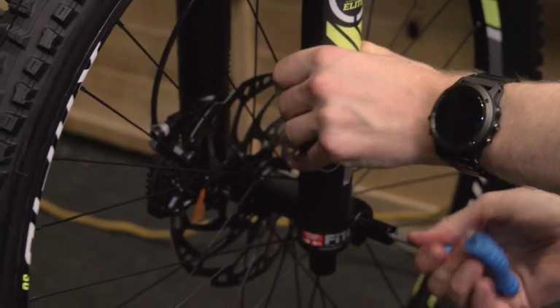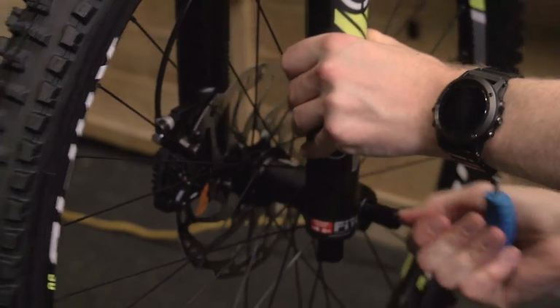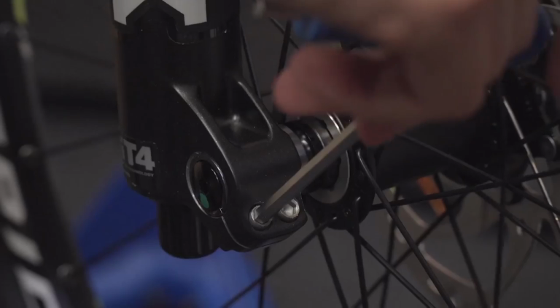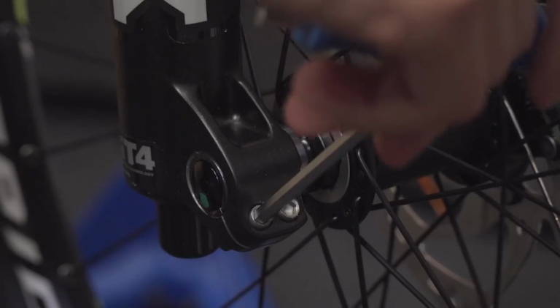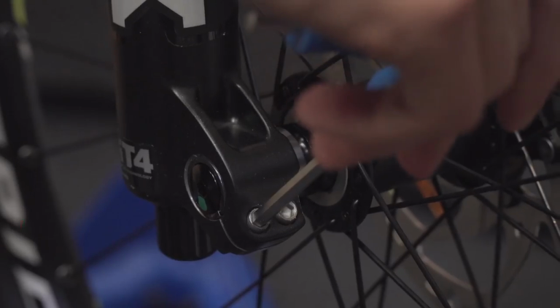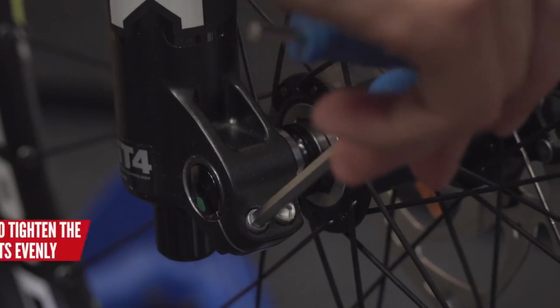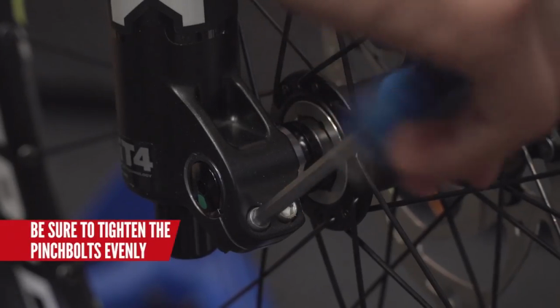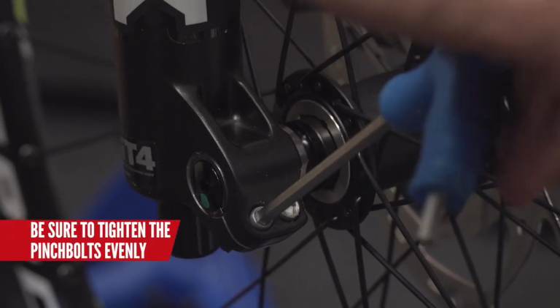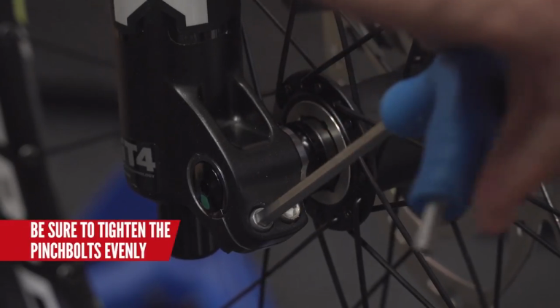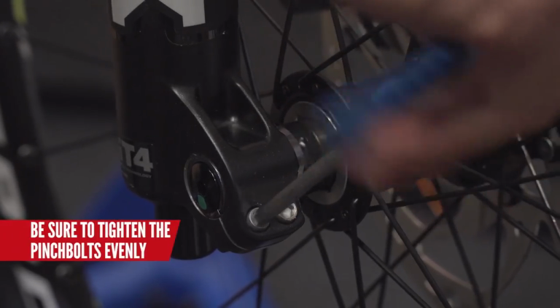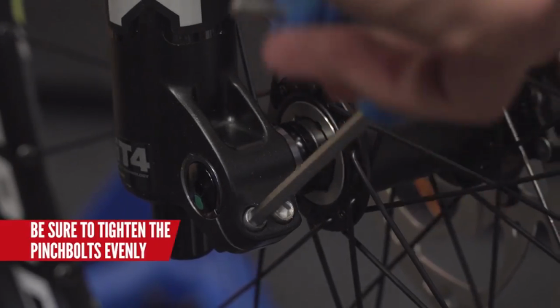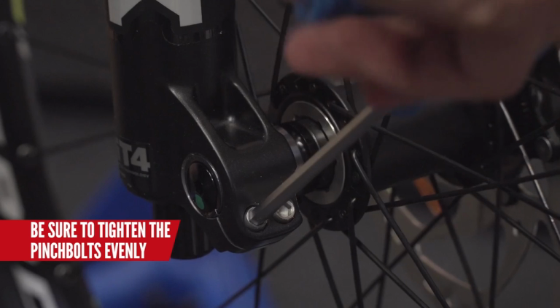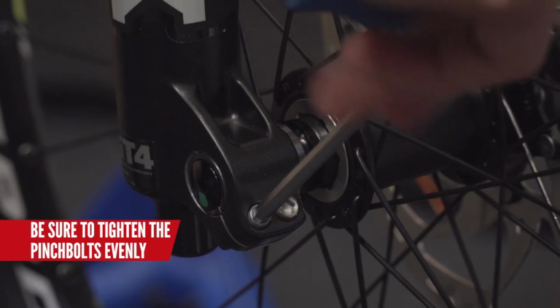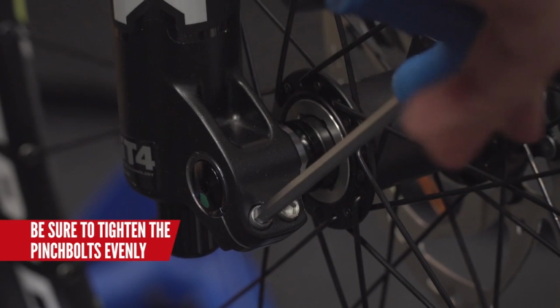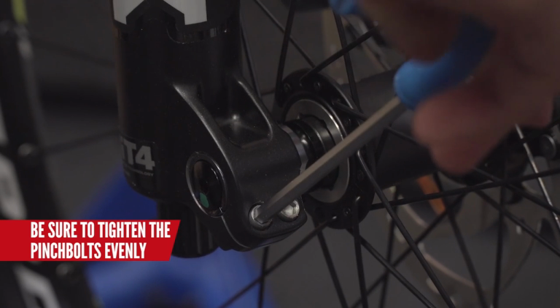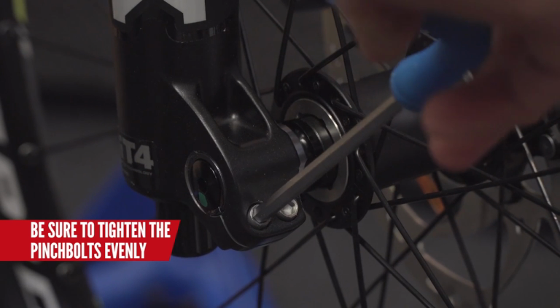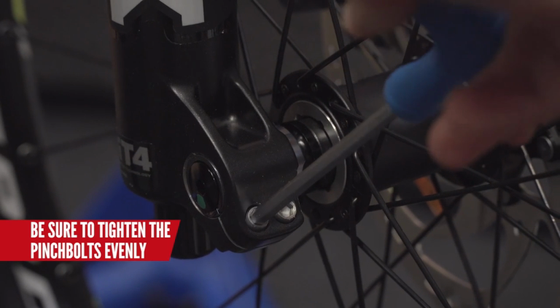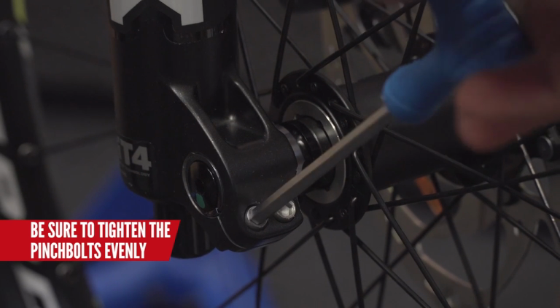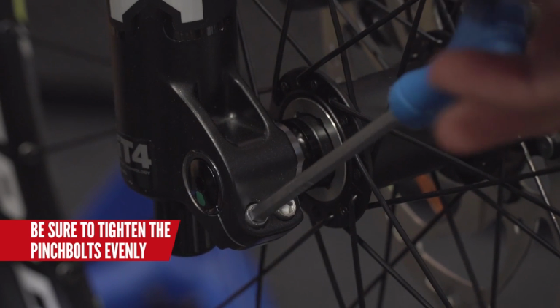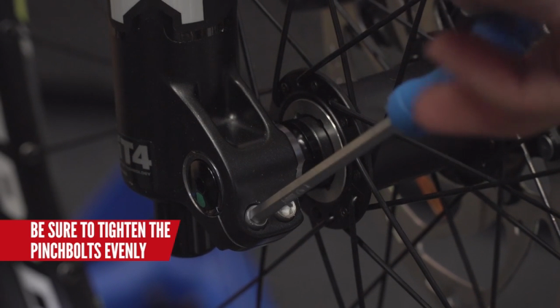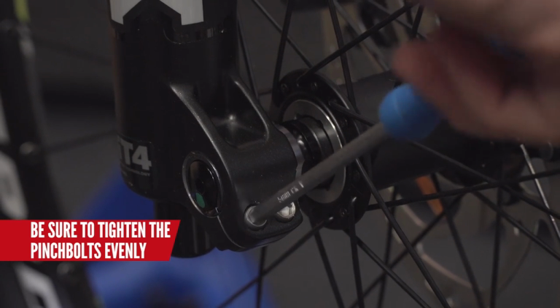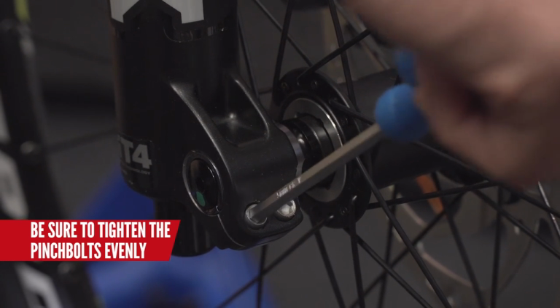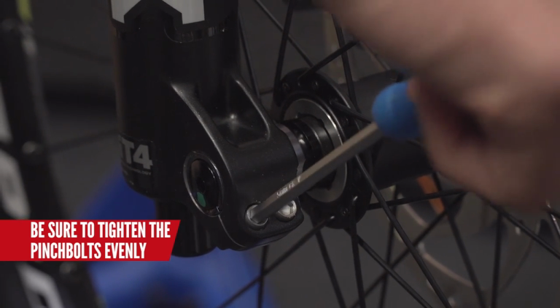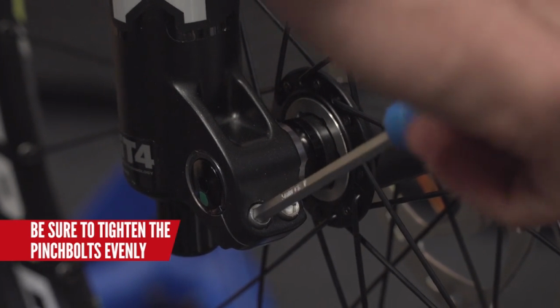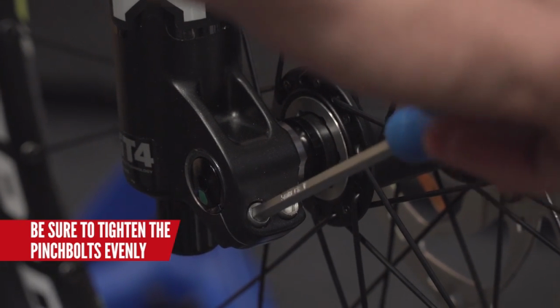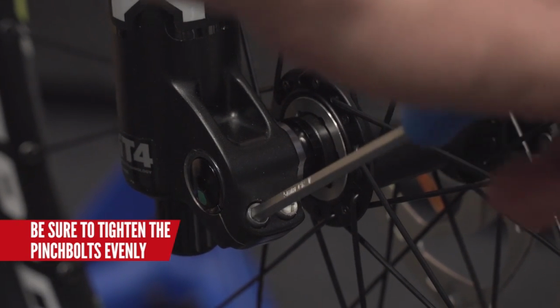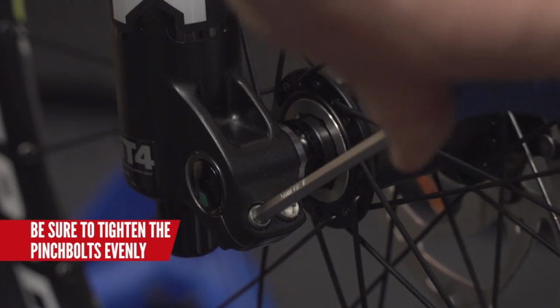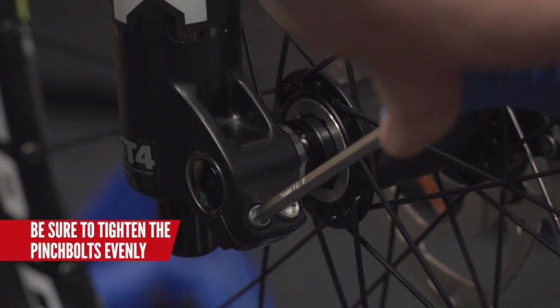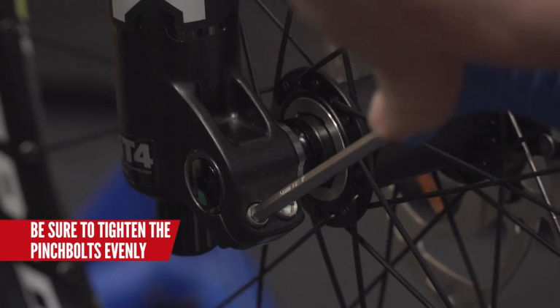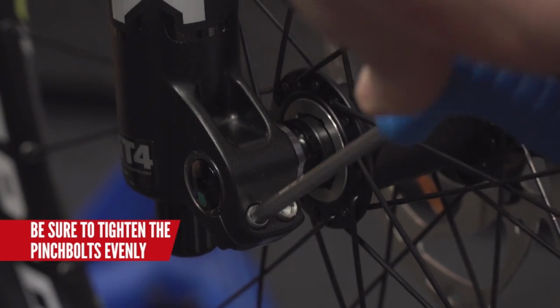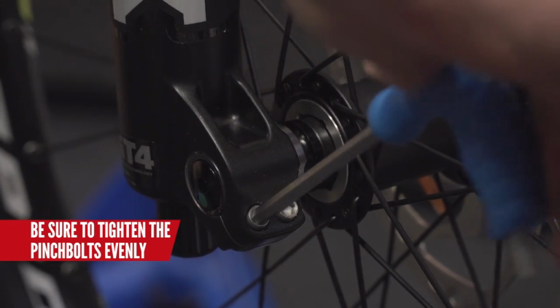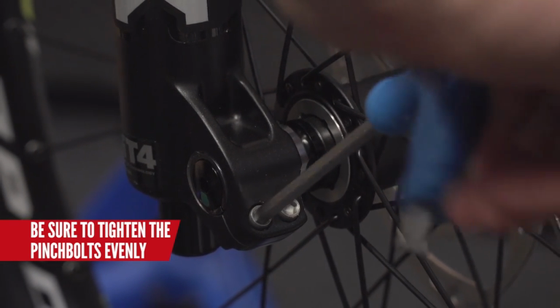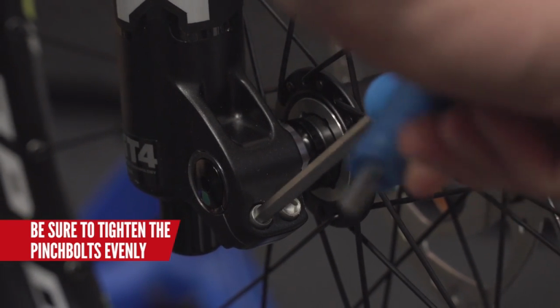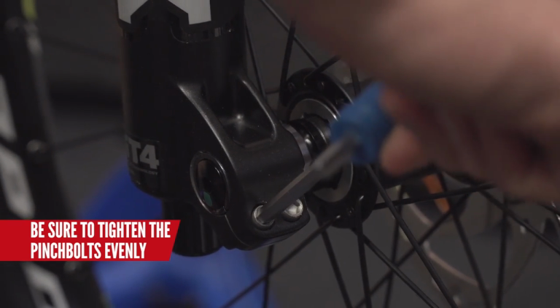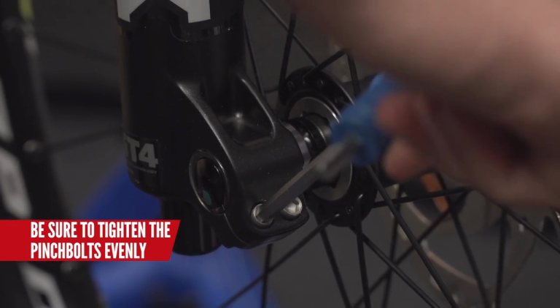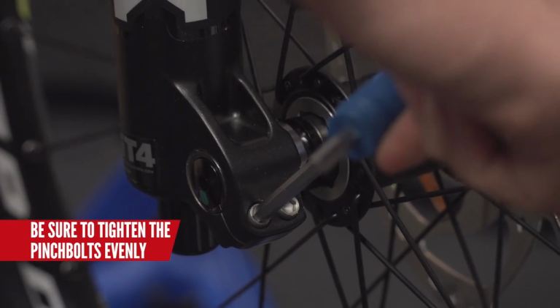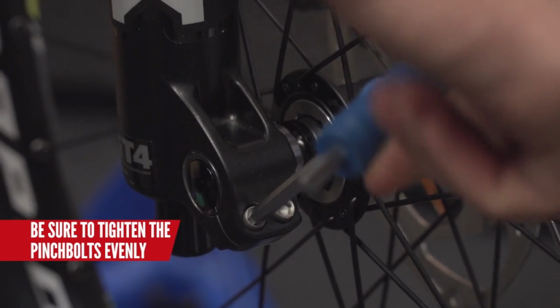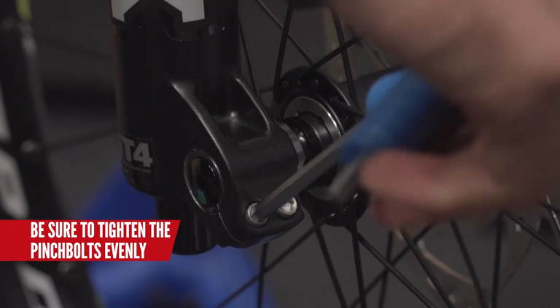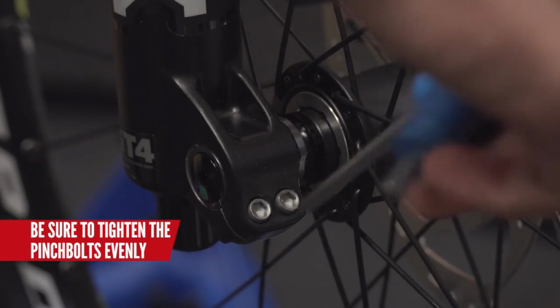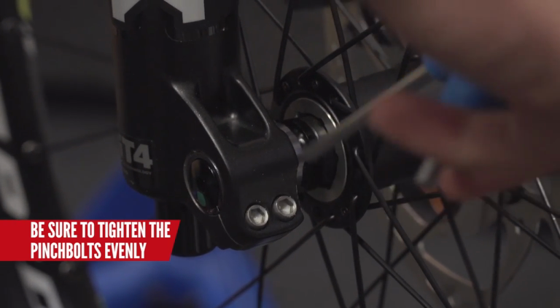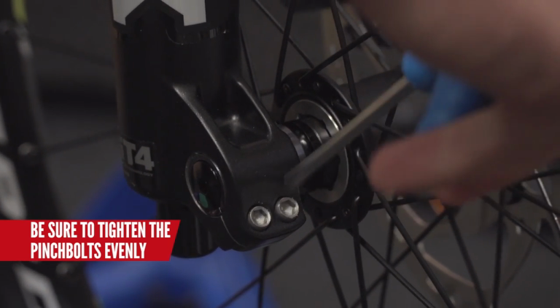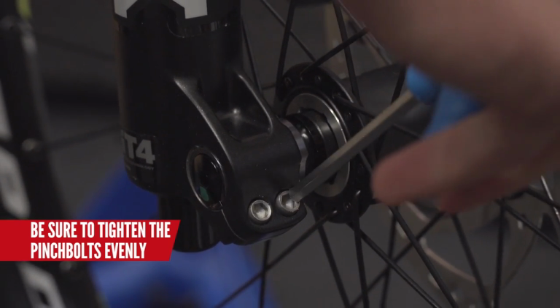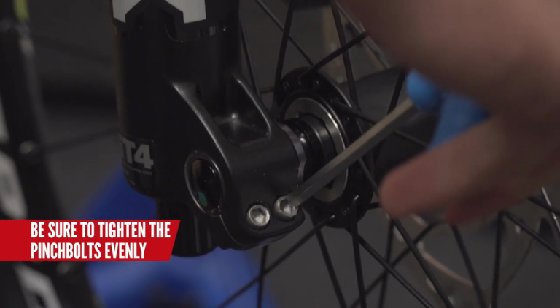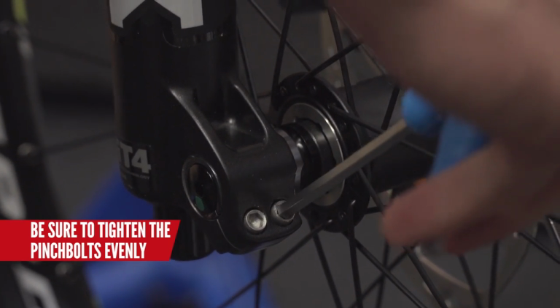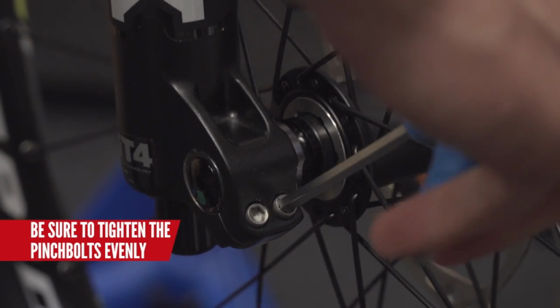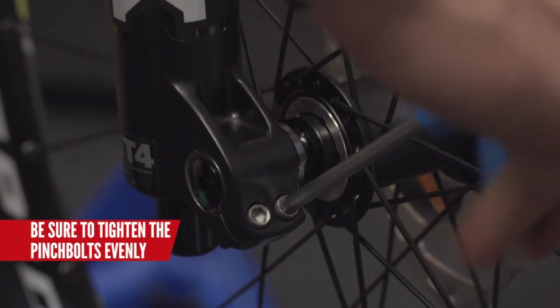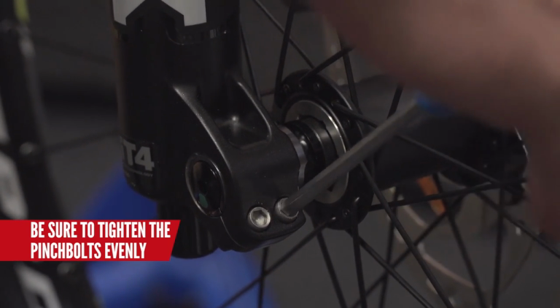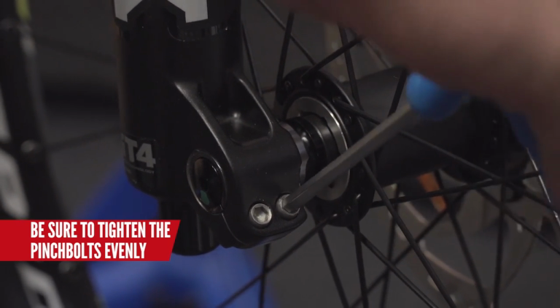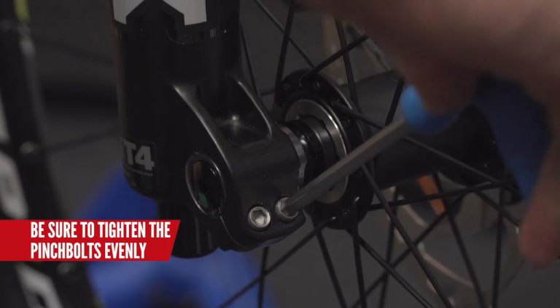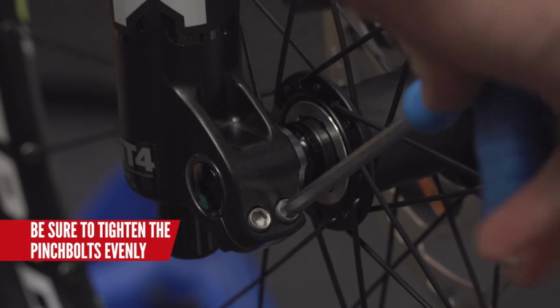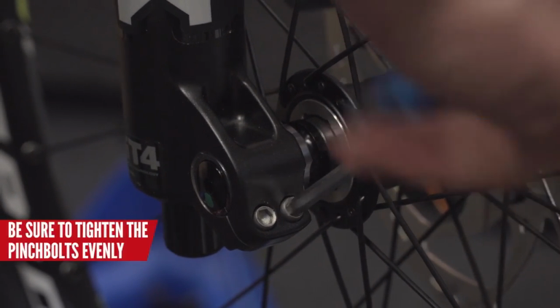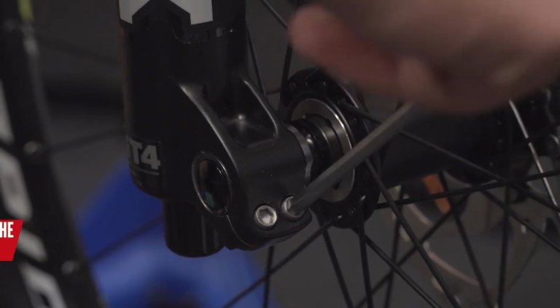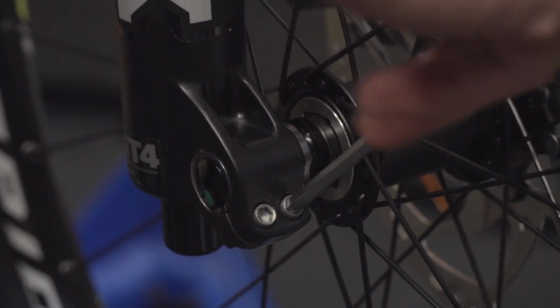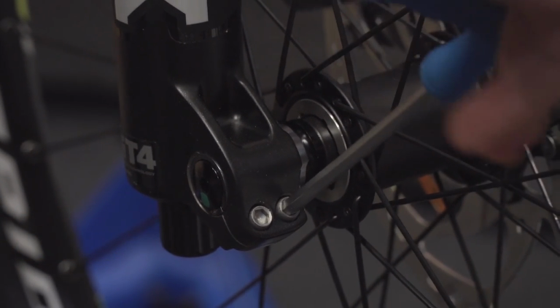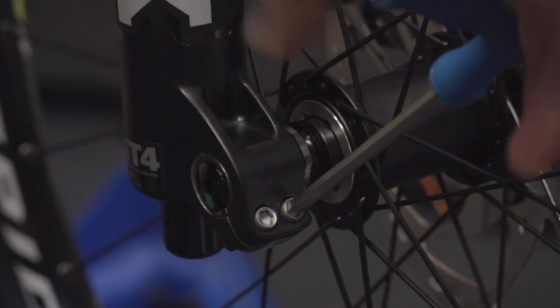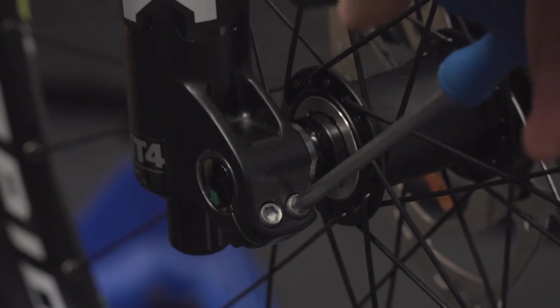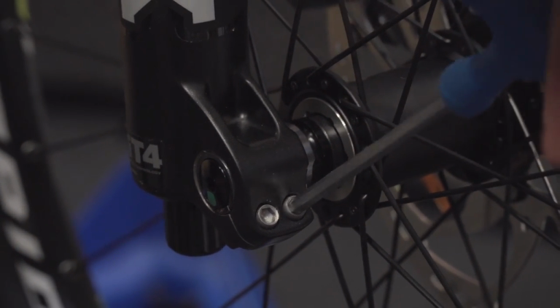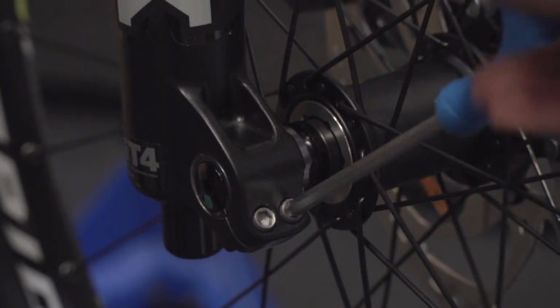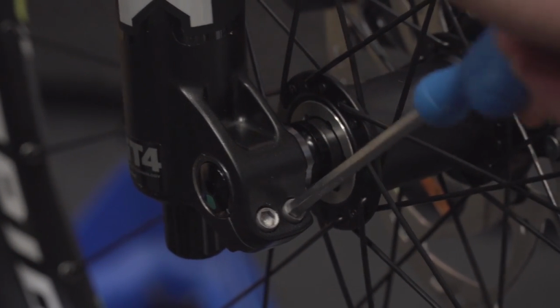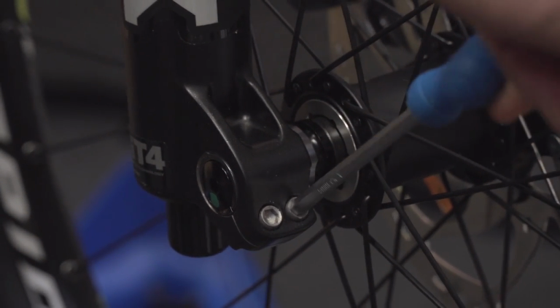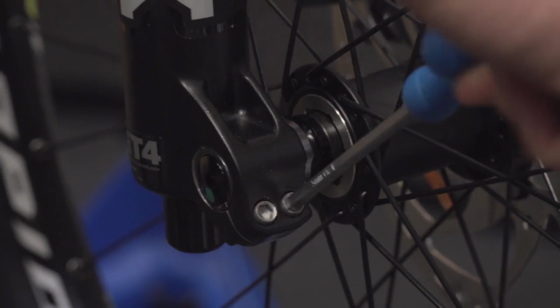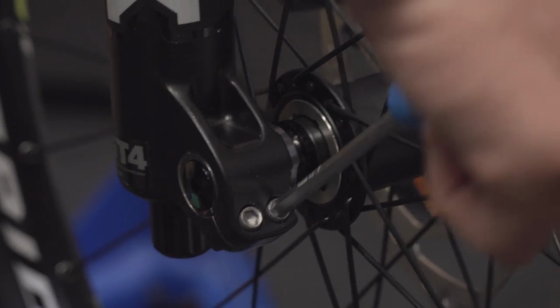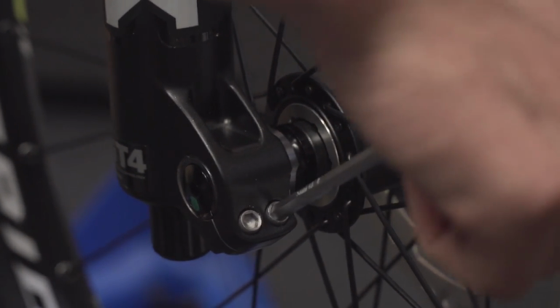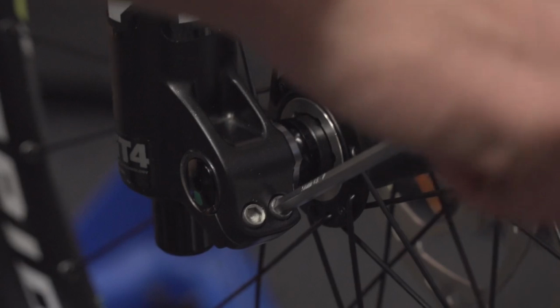Just make sure that you tighten these axle bolts up evenly. You don't want one to be tighter than the other, as that won't displace the stress very well.